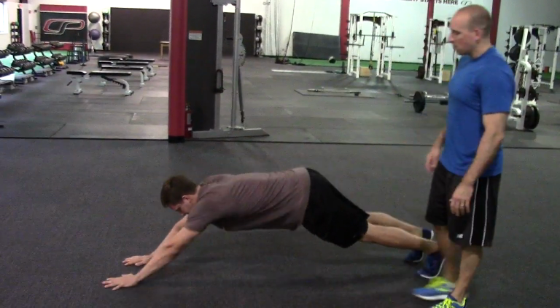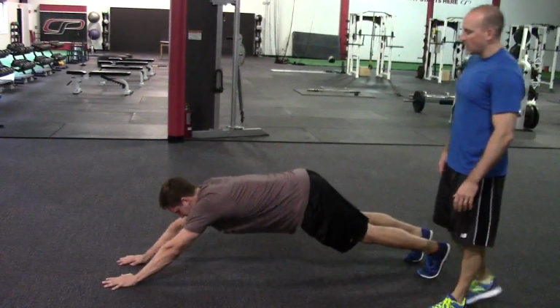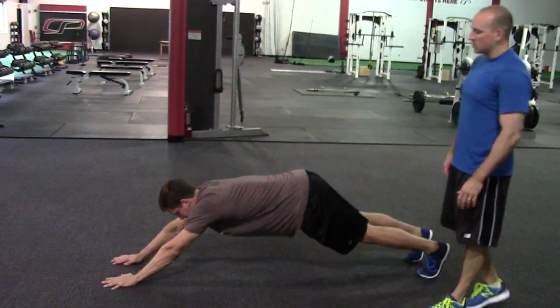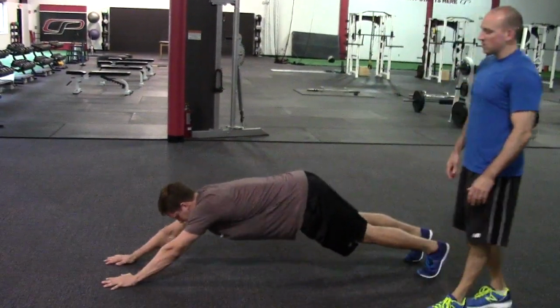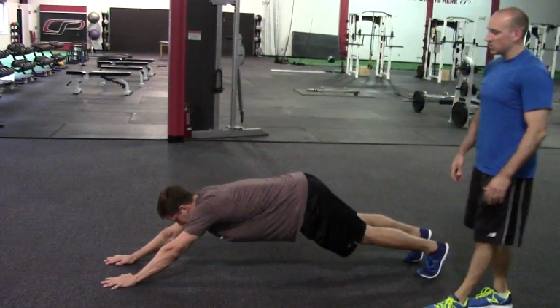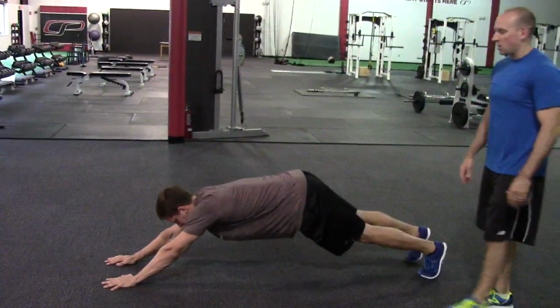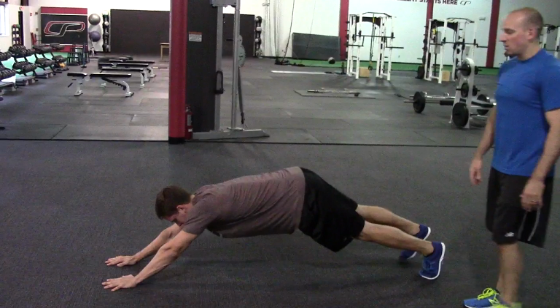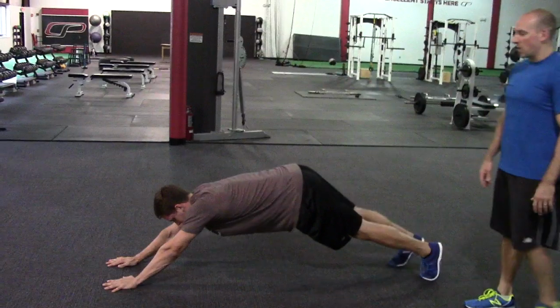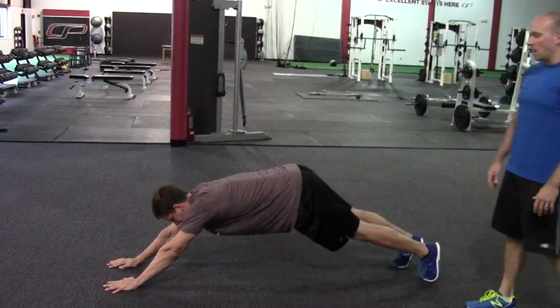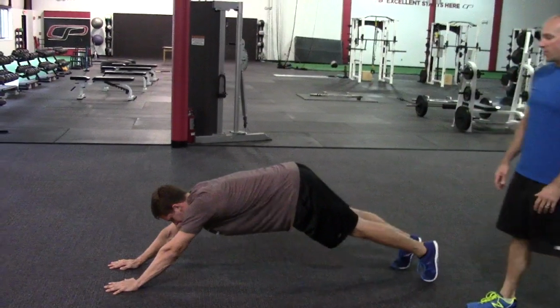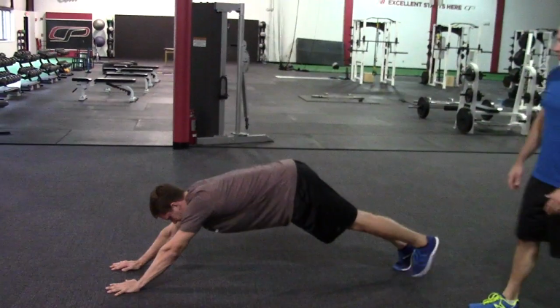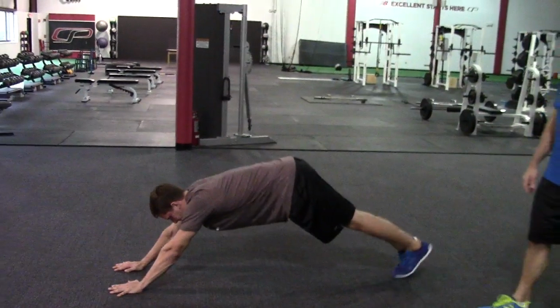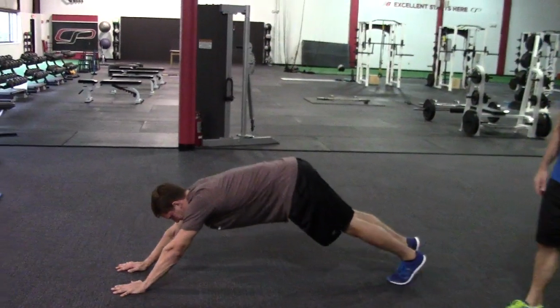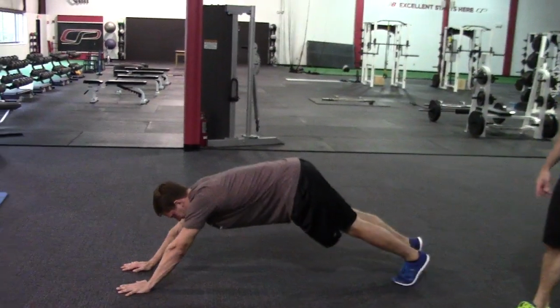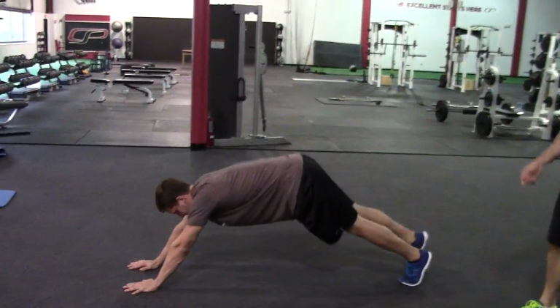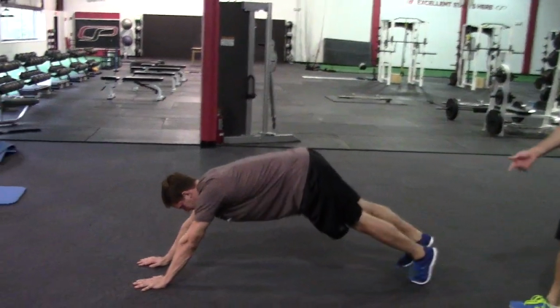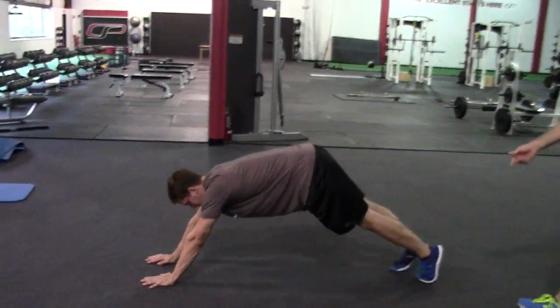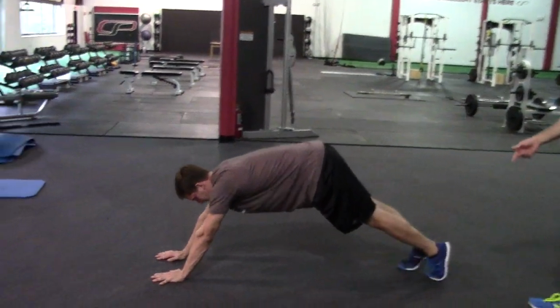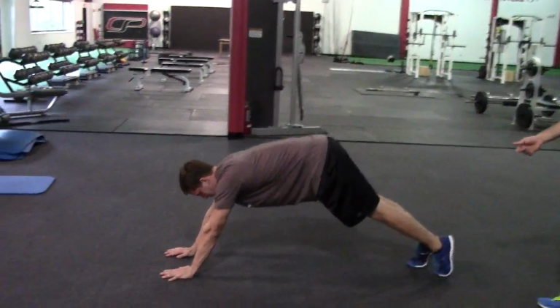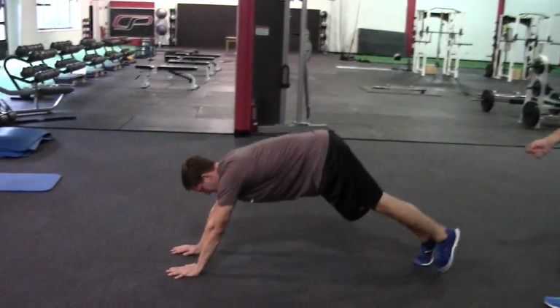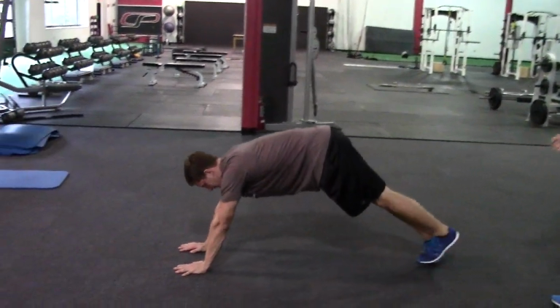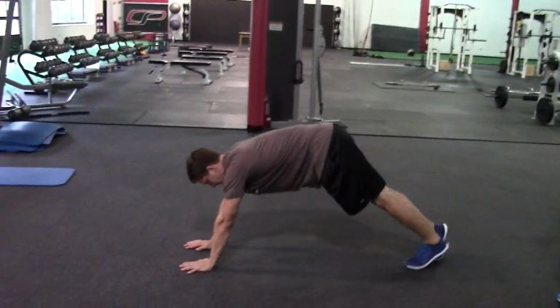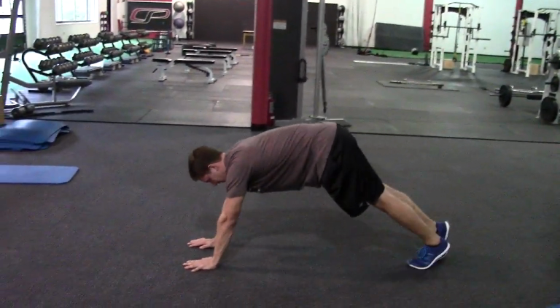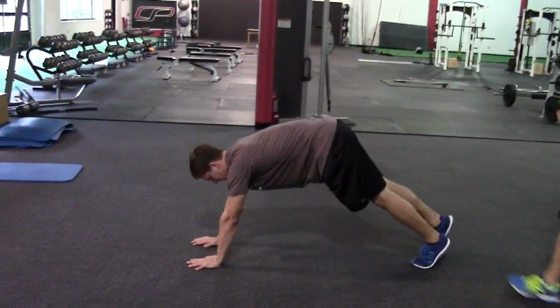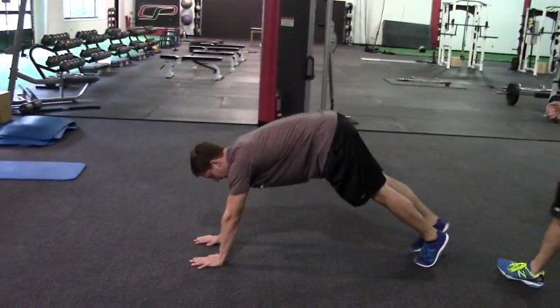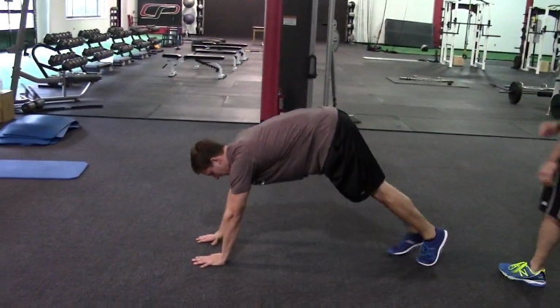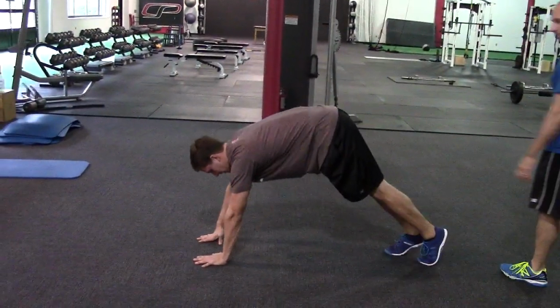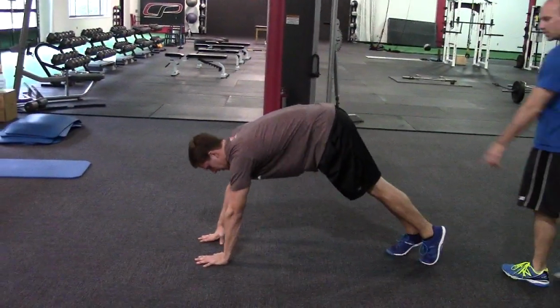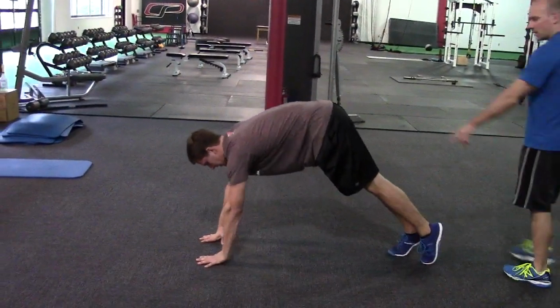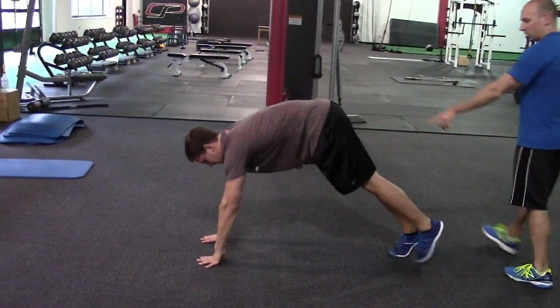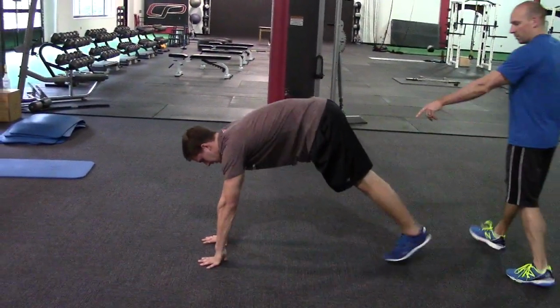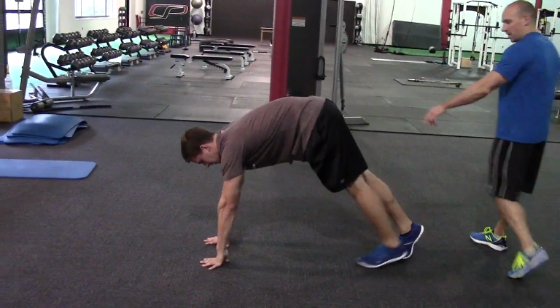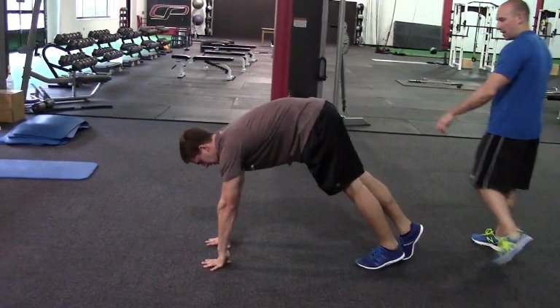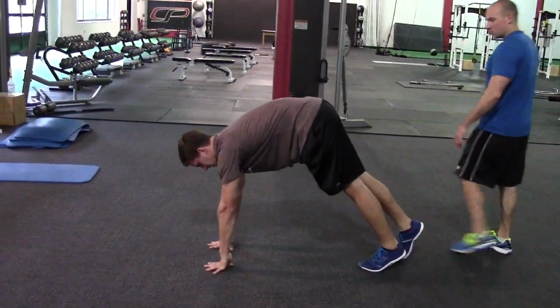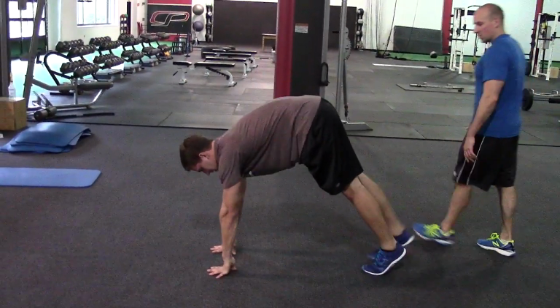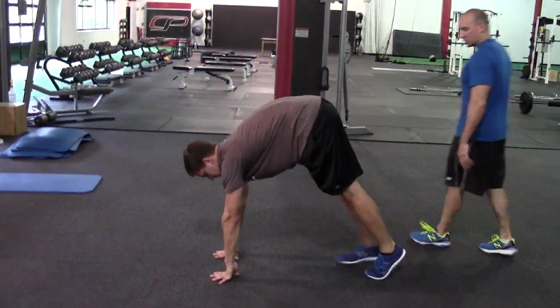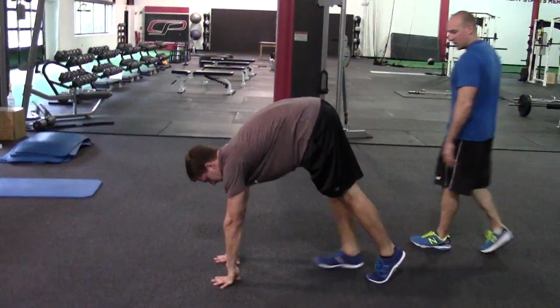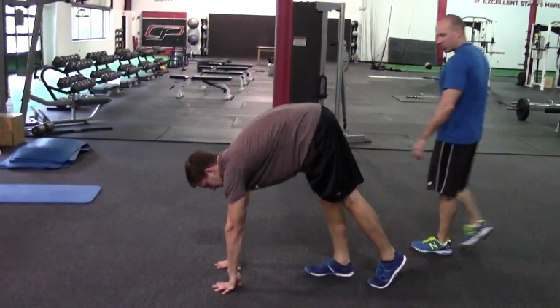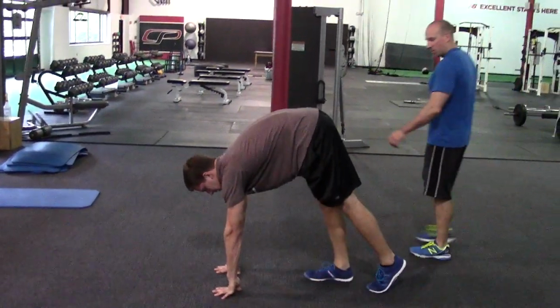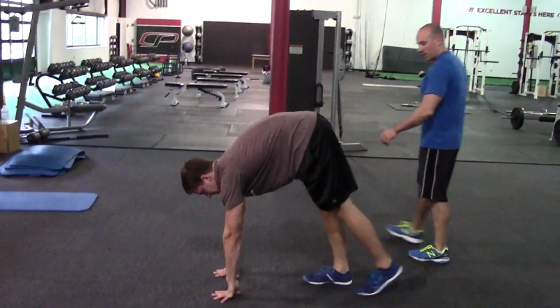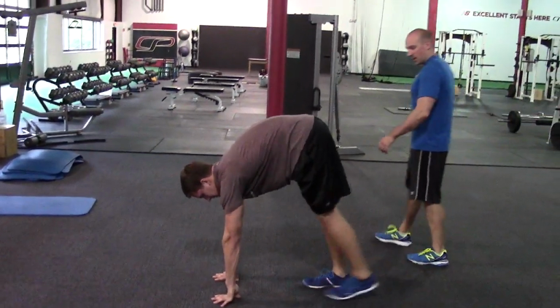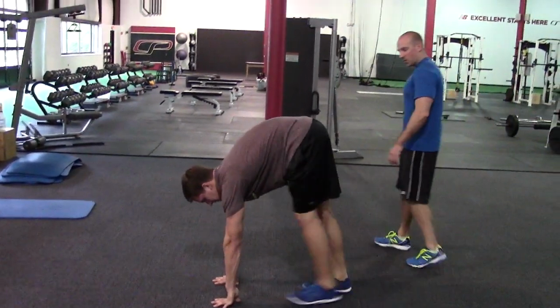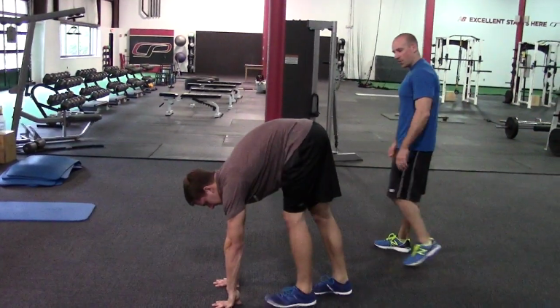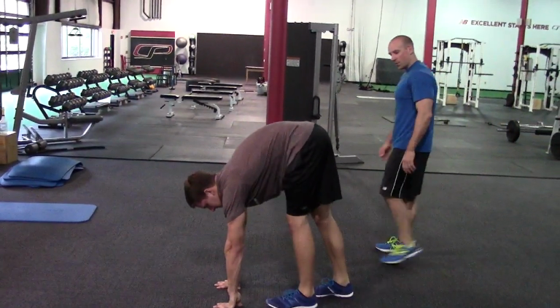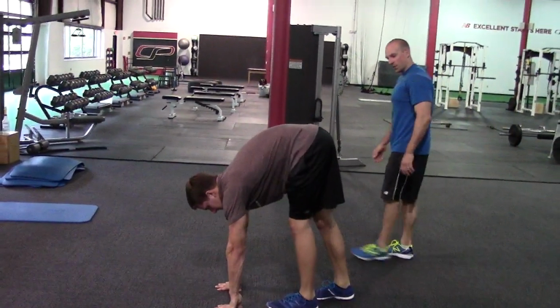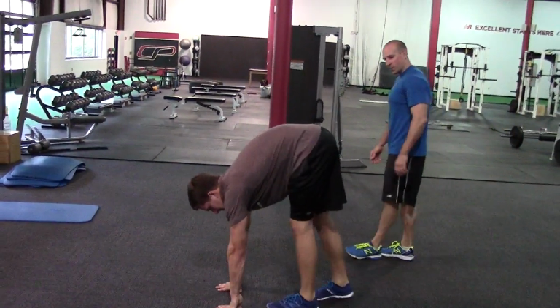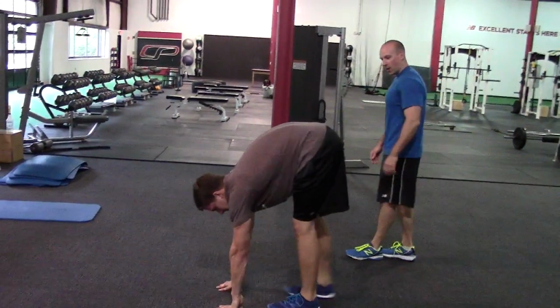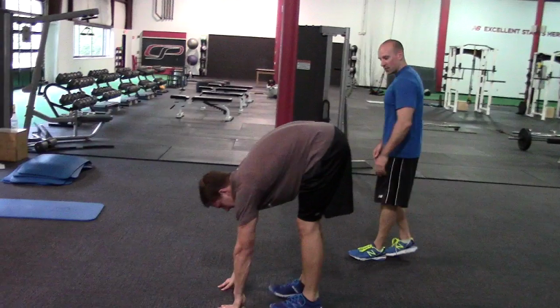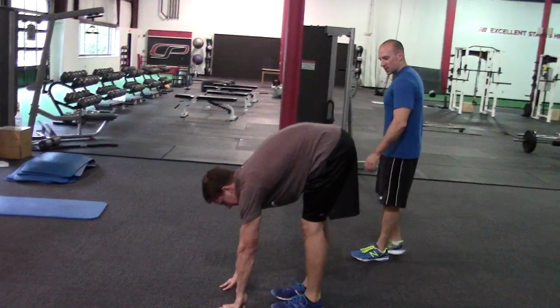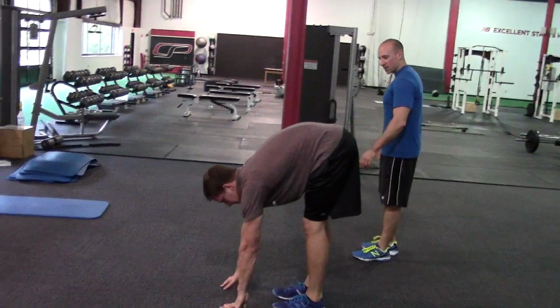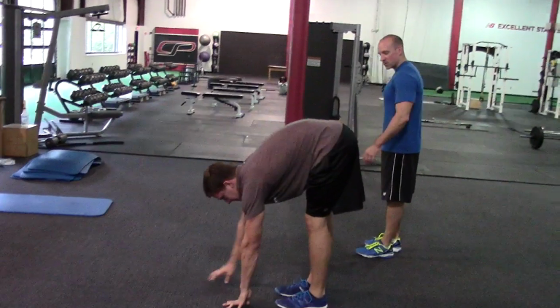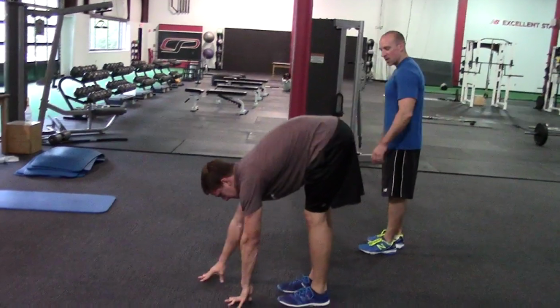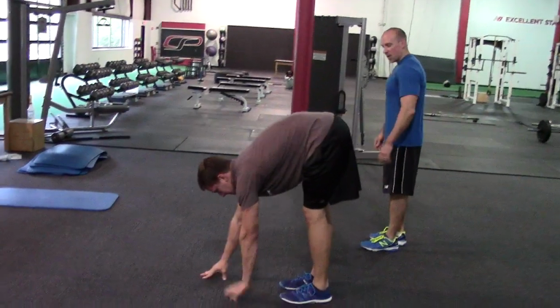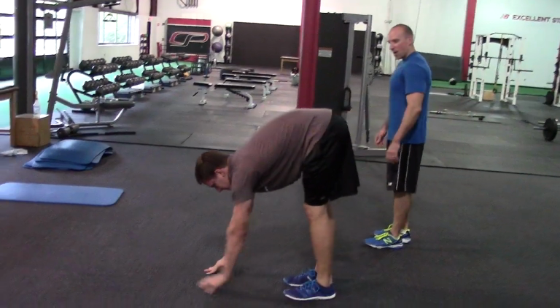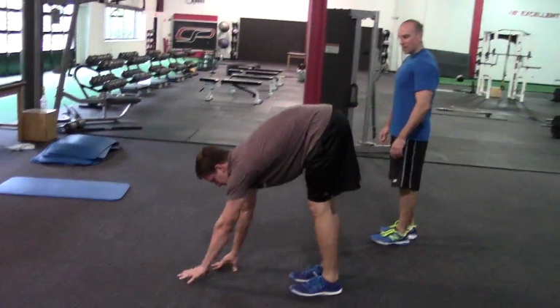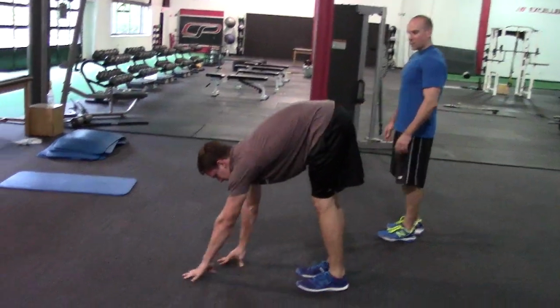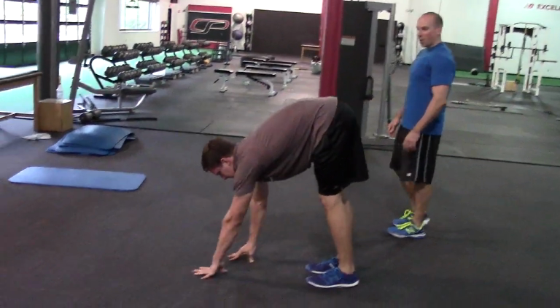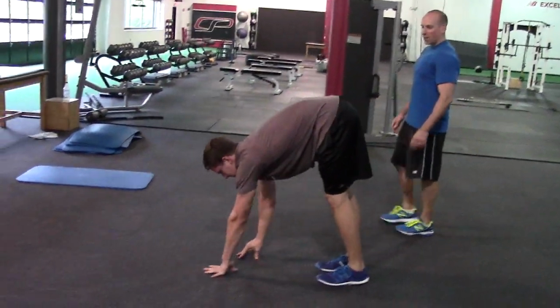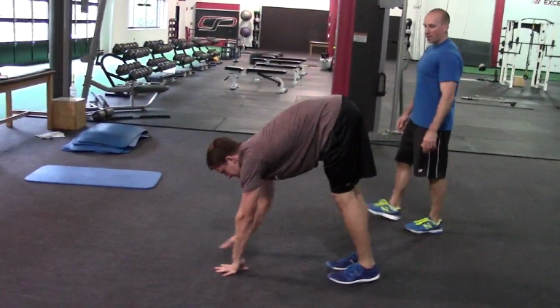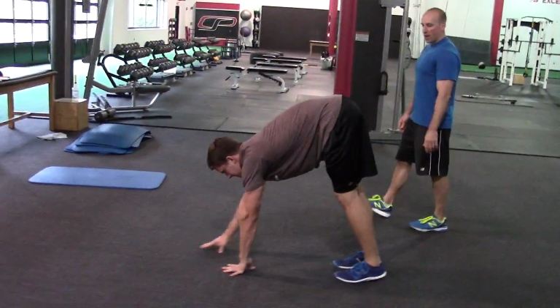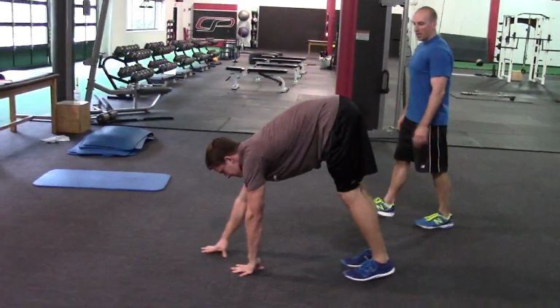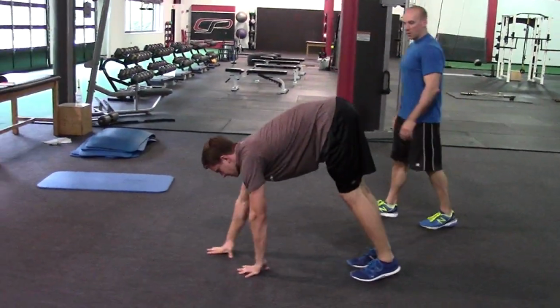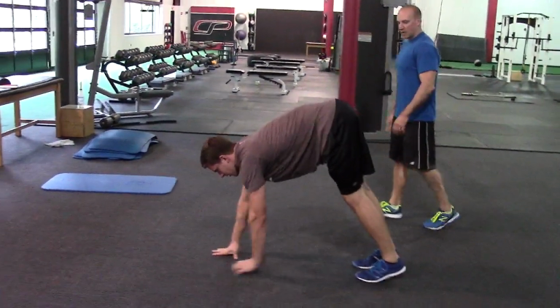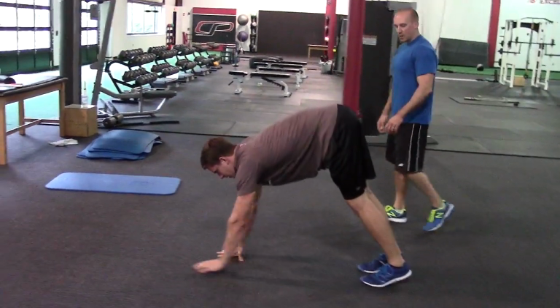He gets all the way out there, and then he's going to start creeping his feet back up, getting a little bit of hamstrings length, a little bit of ankle mobility in the process, and then walking back out again.